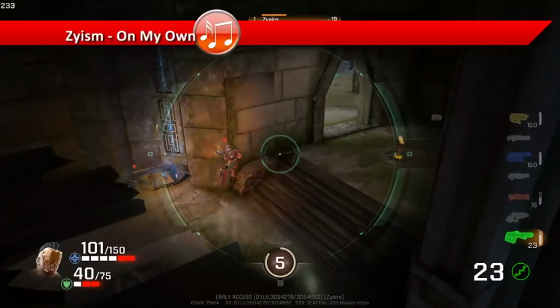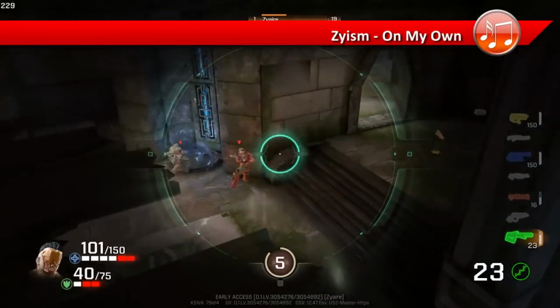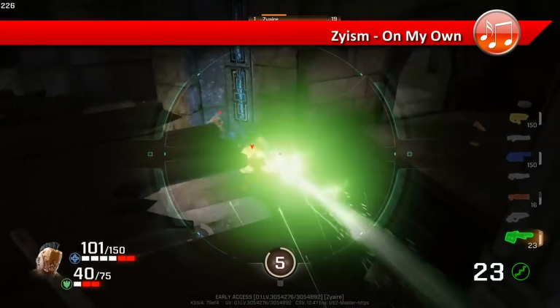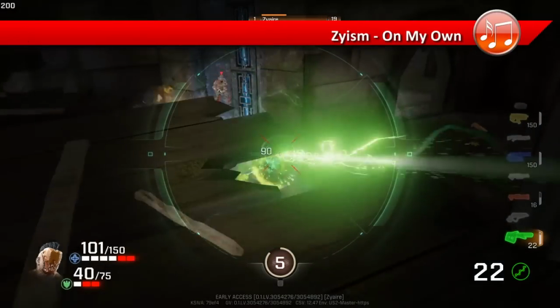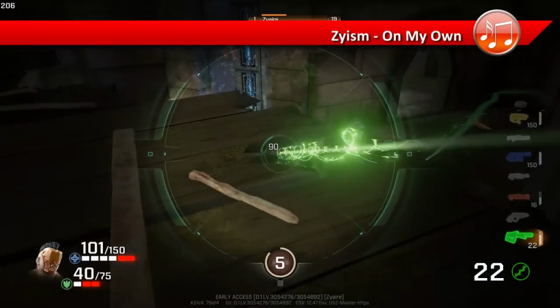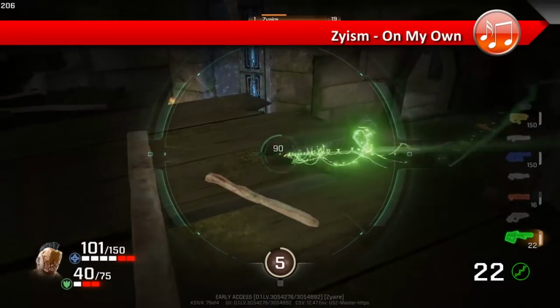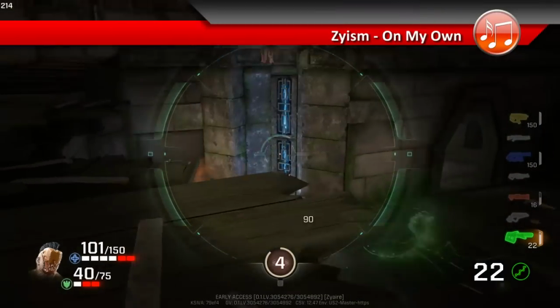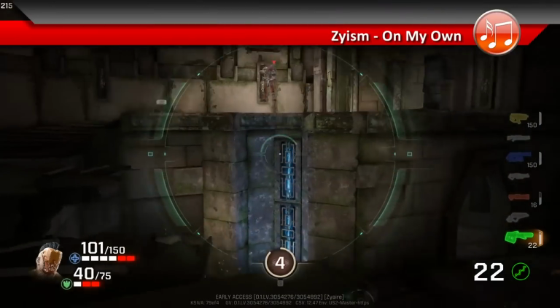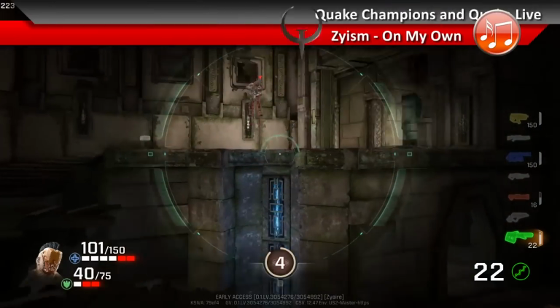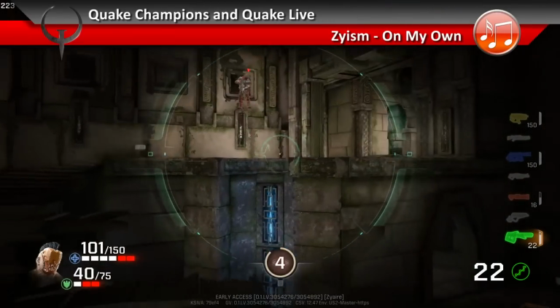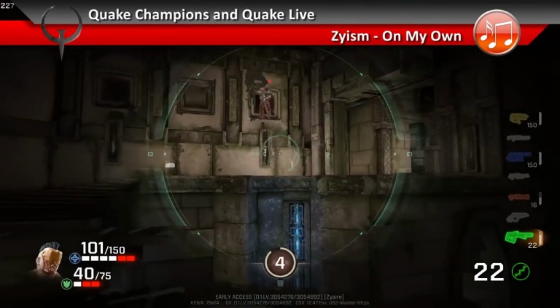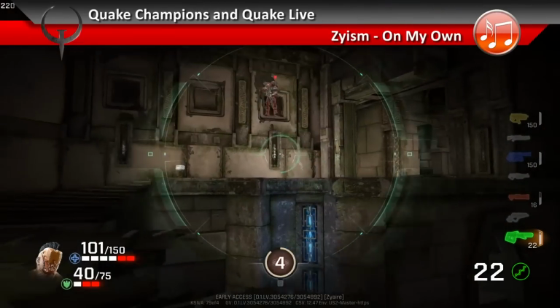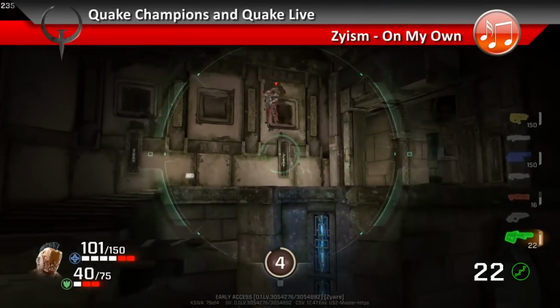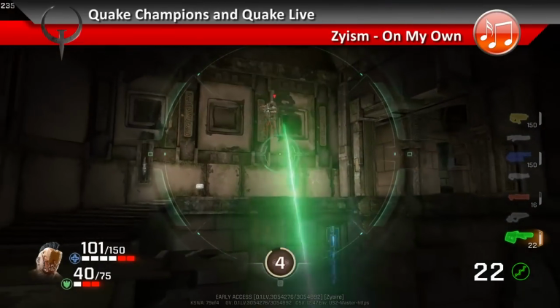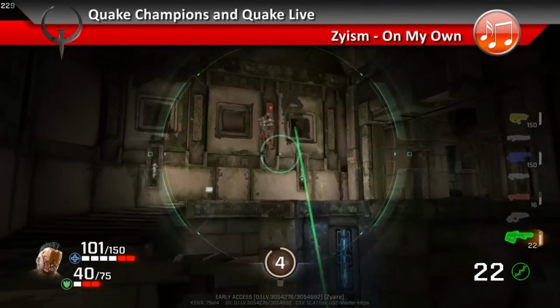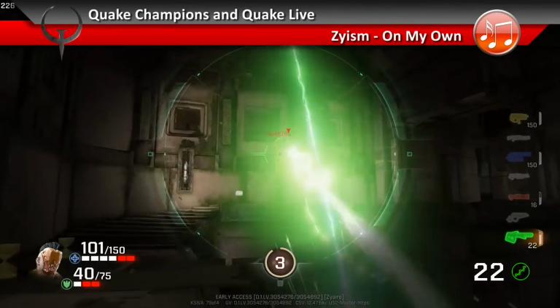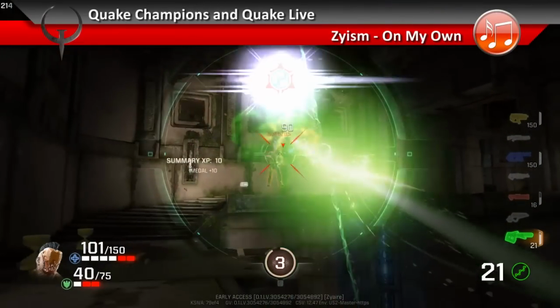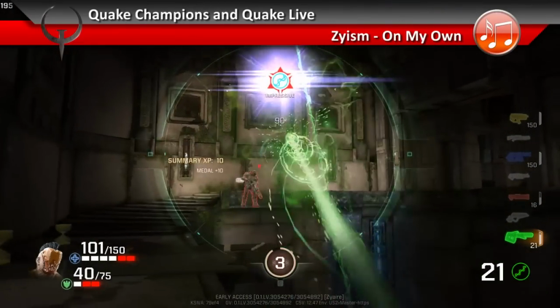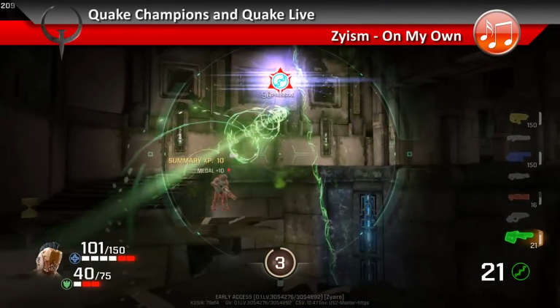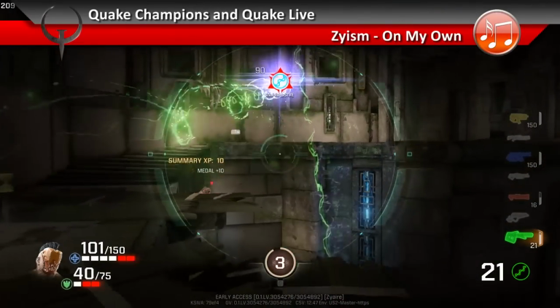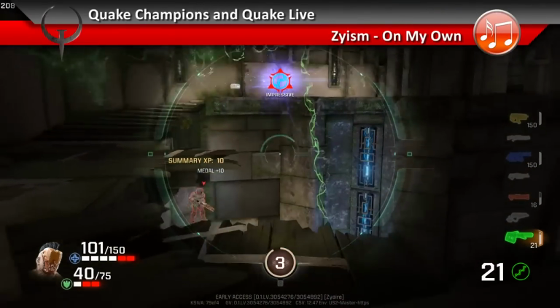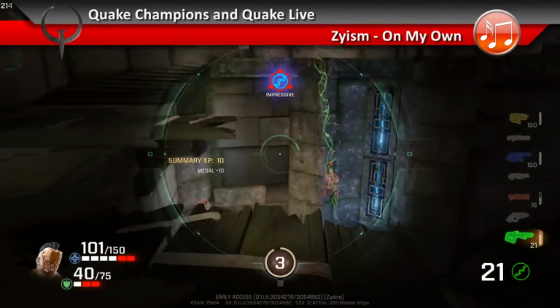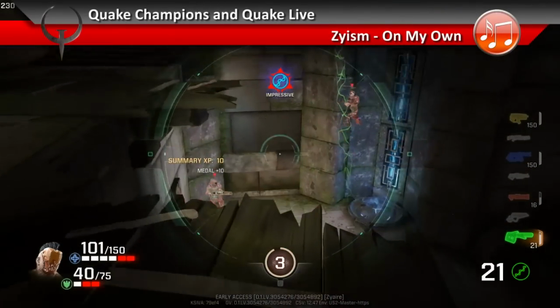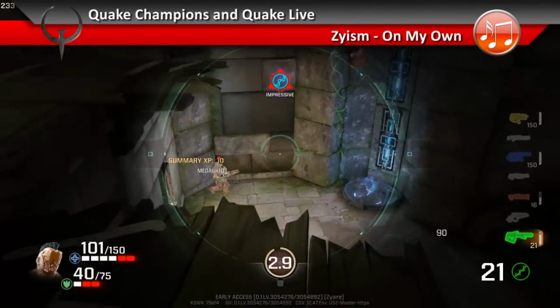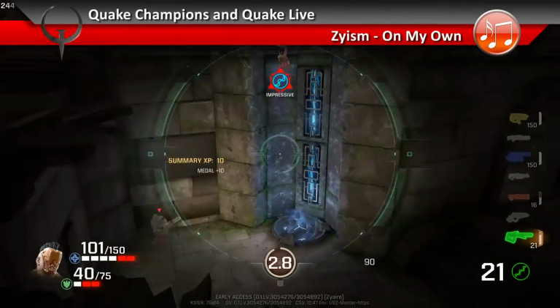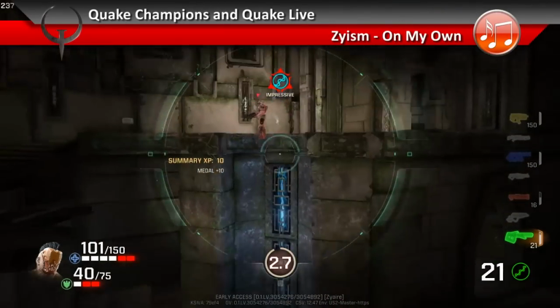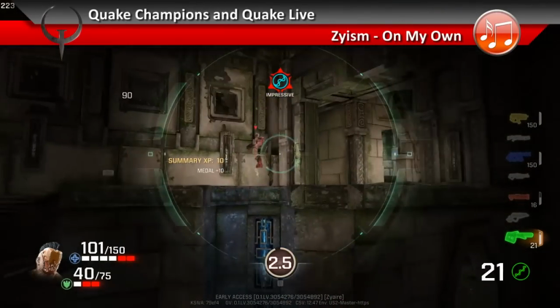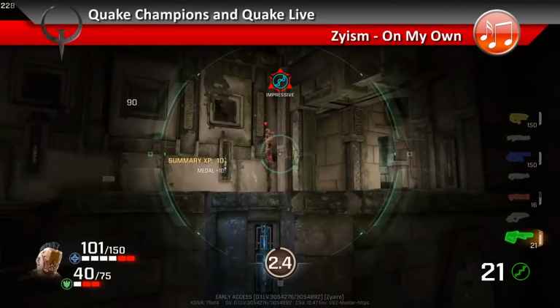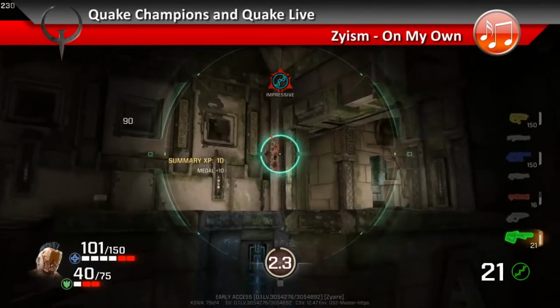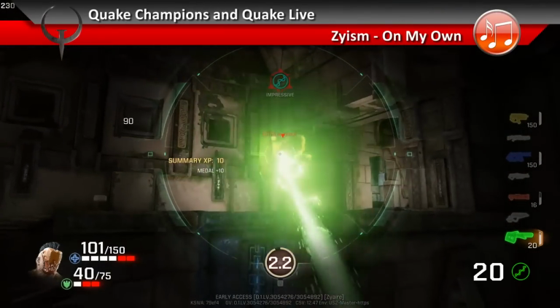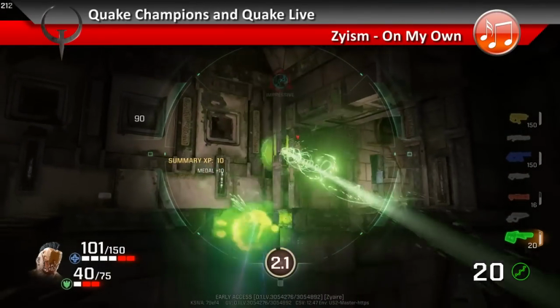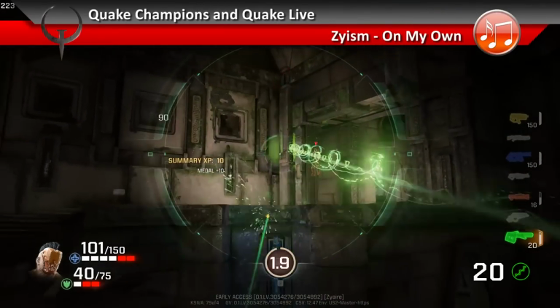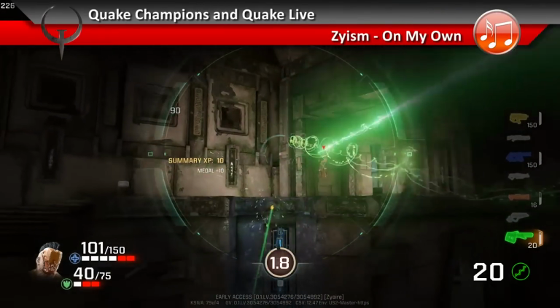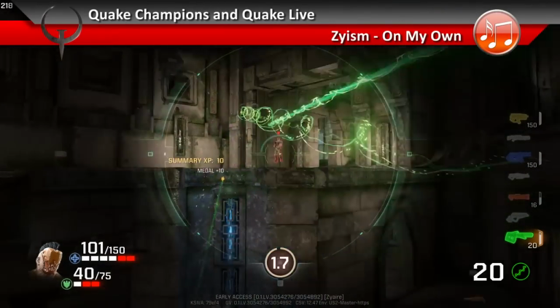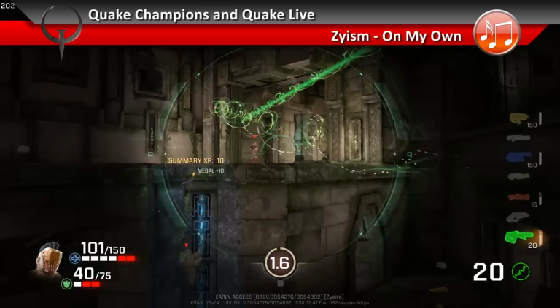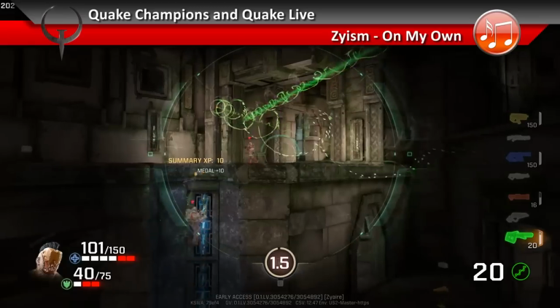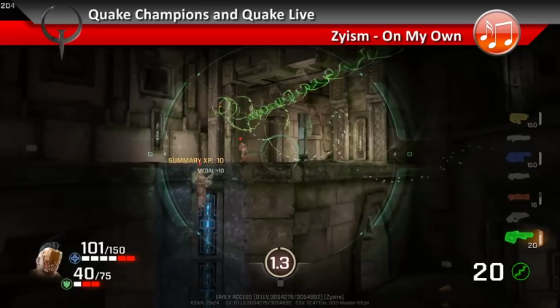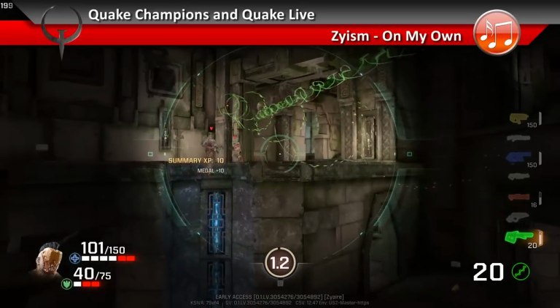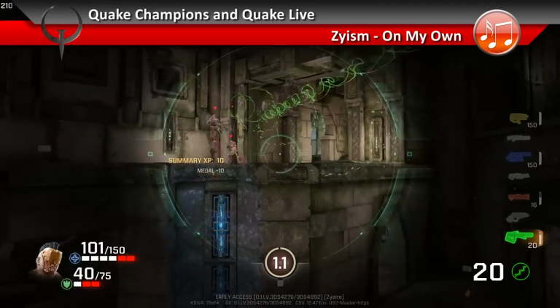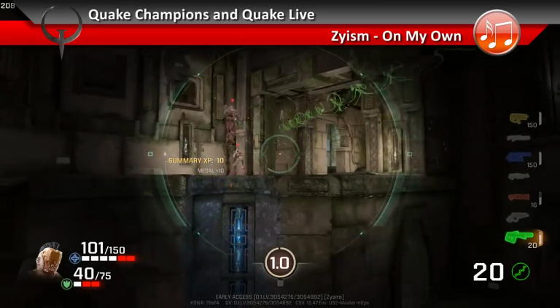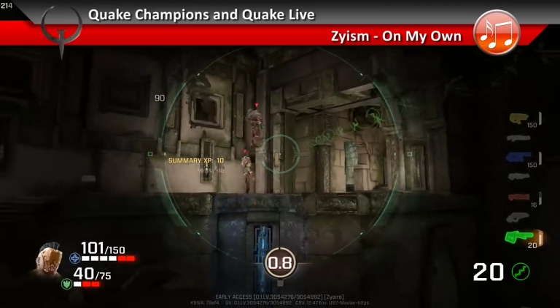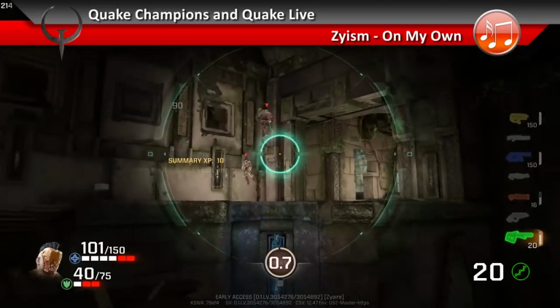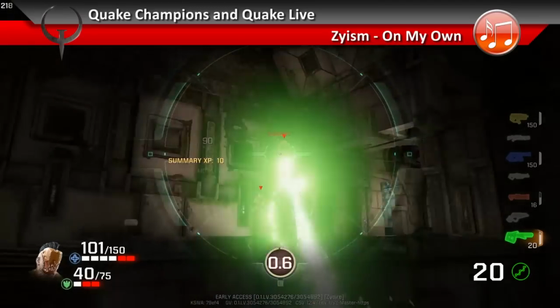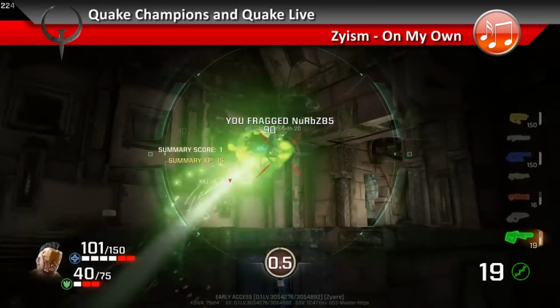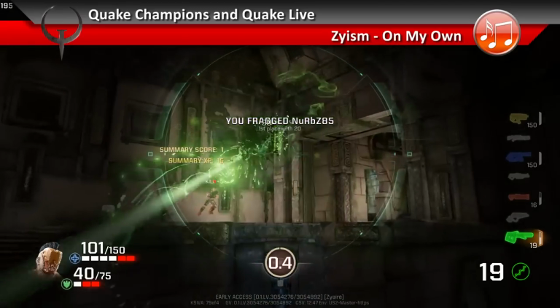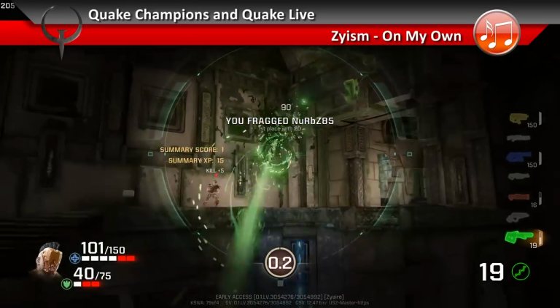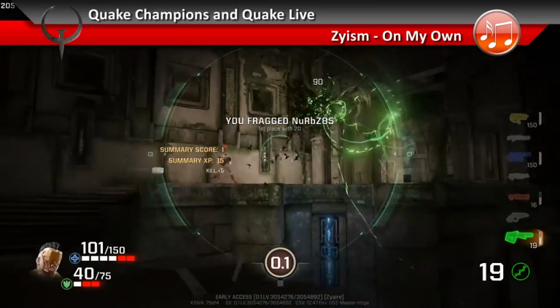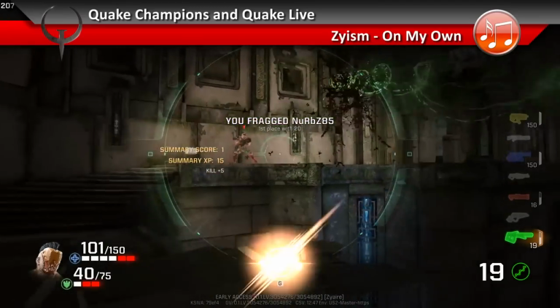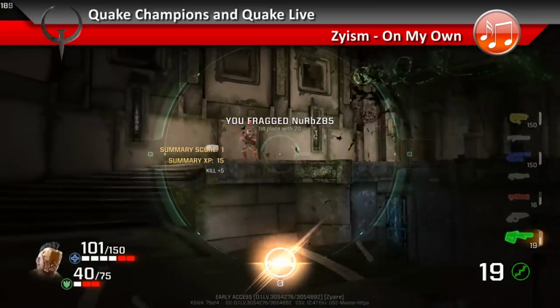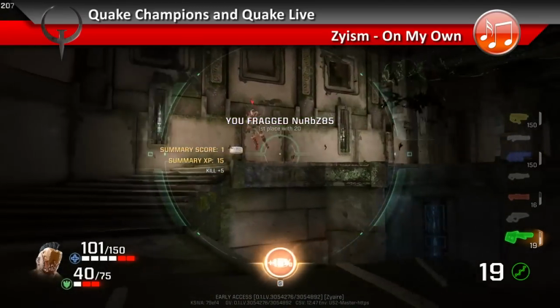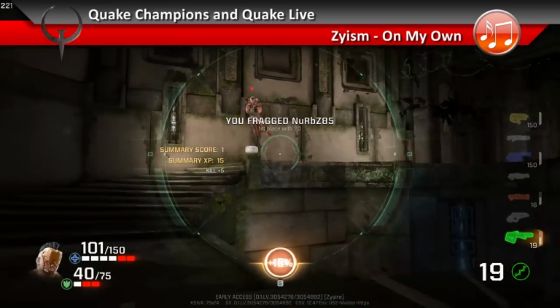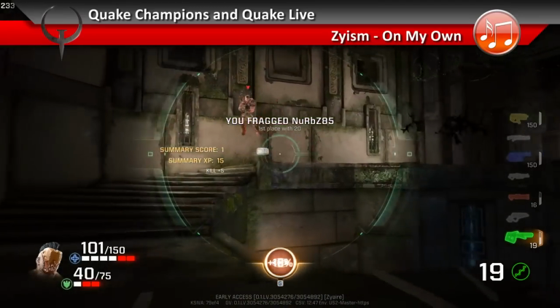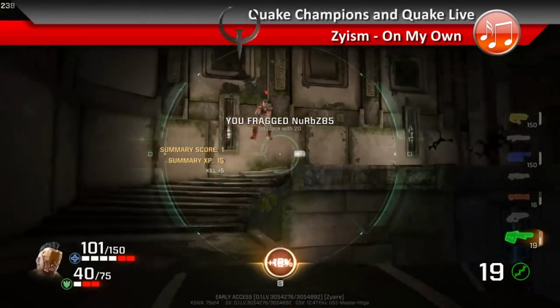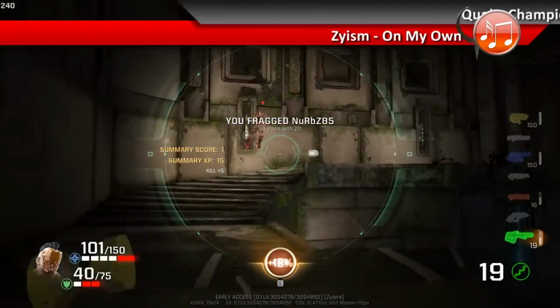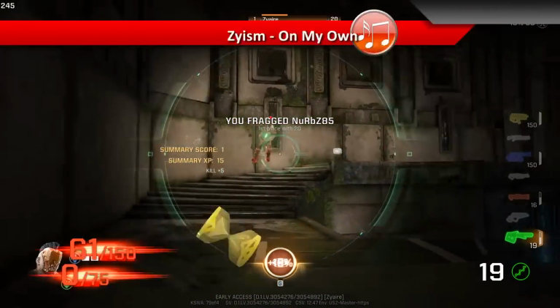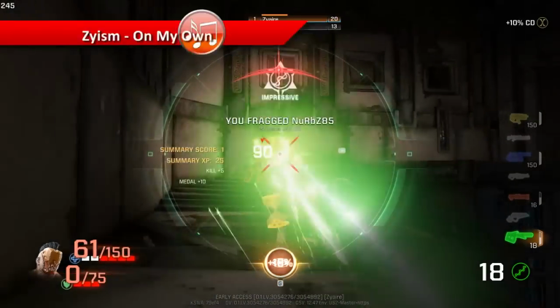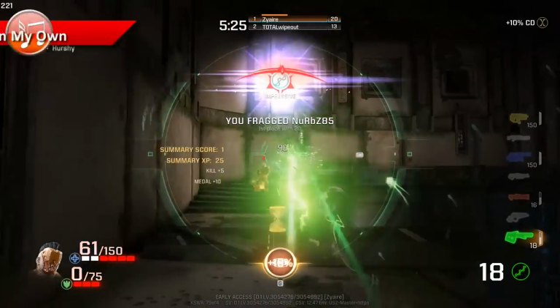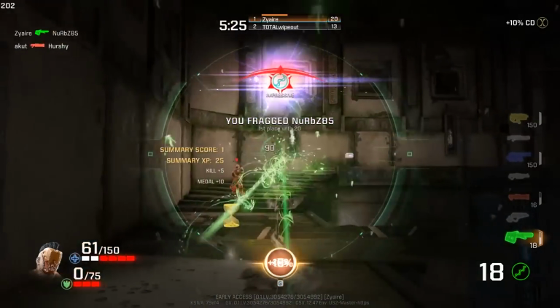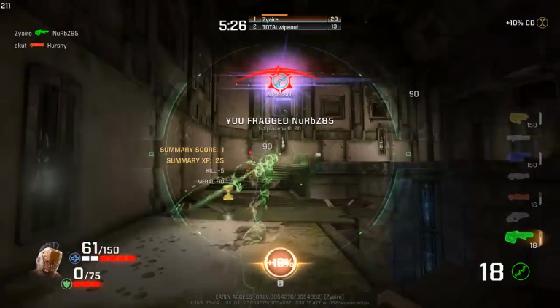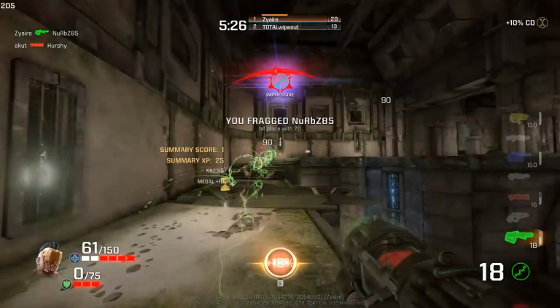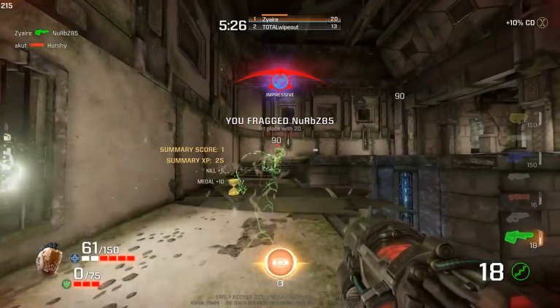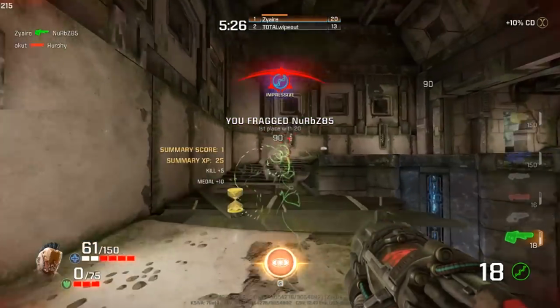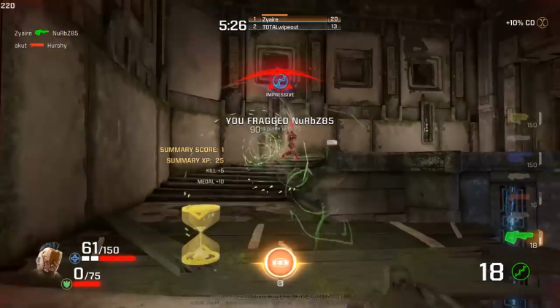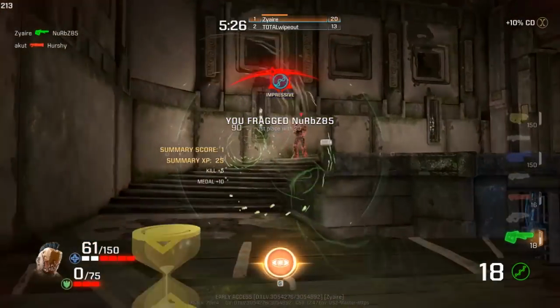A friend of mine asked me to find a good wireless headset that can be used with the Xbox One, so I got the Astro A20 and the Plantronics Rig 800LX.